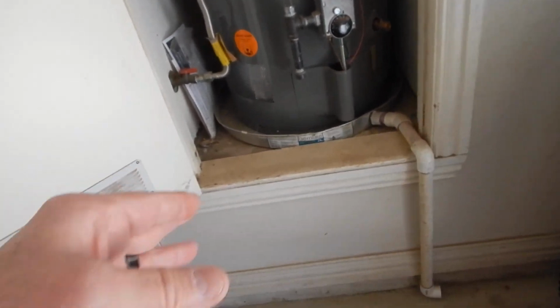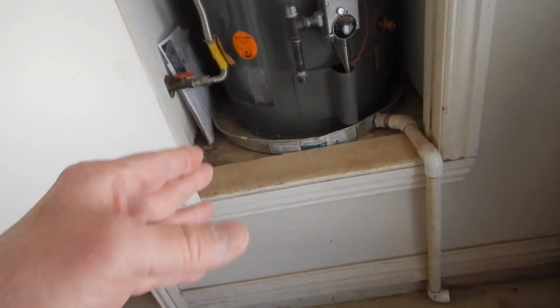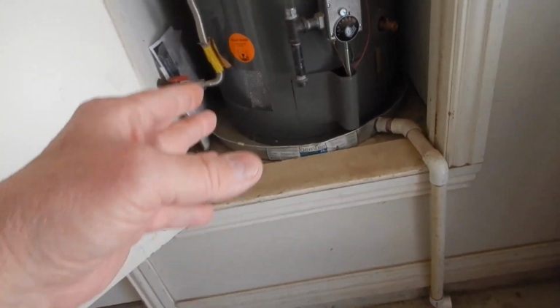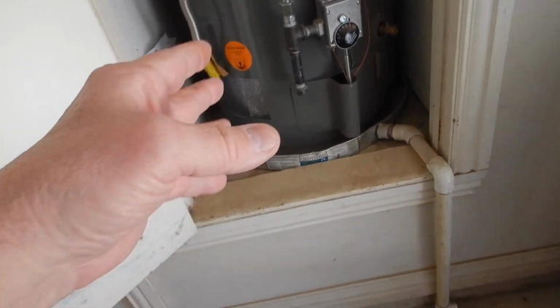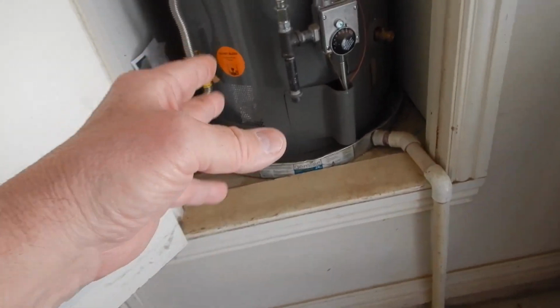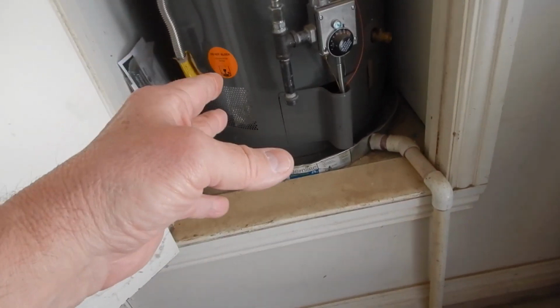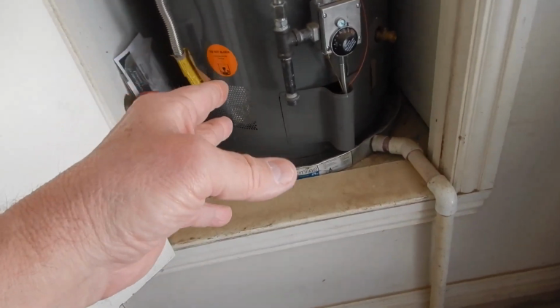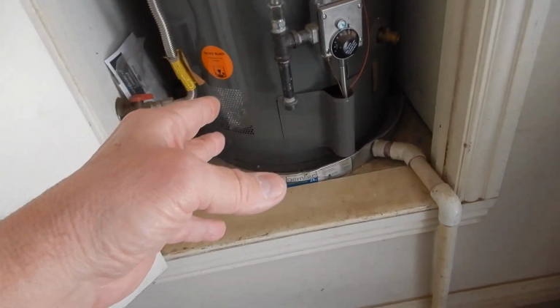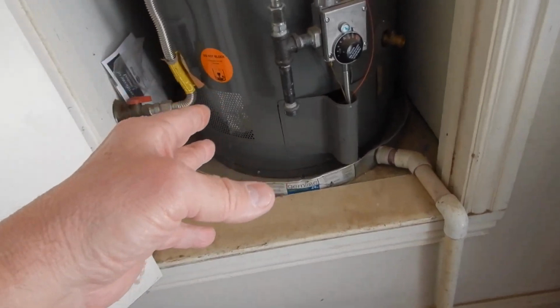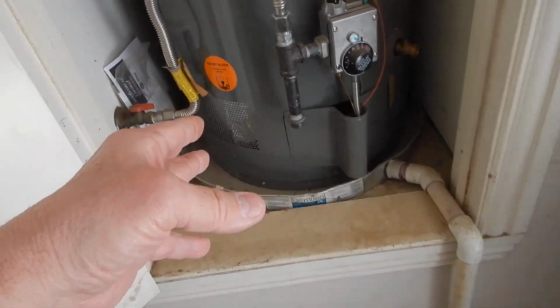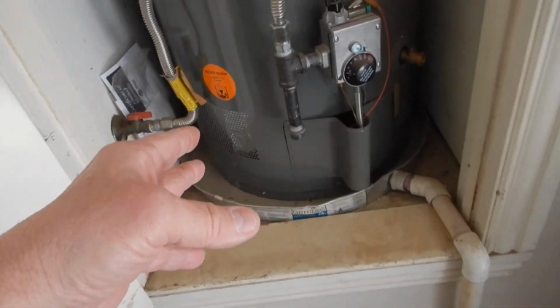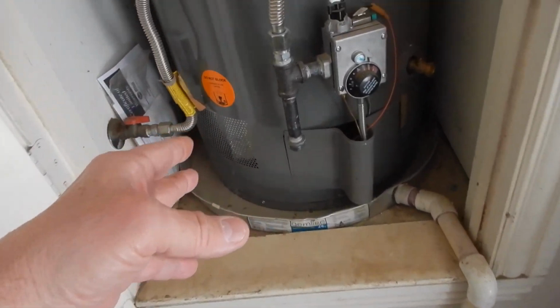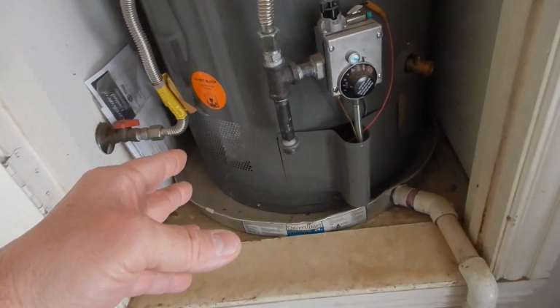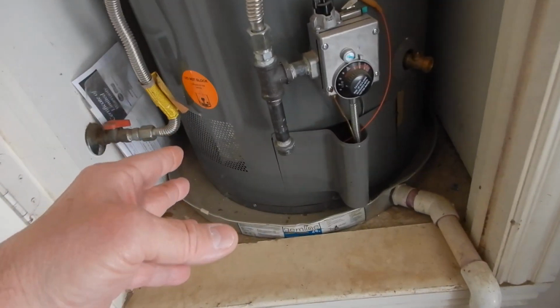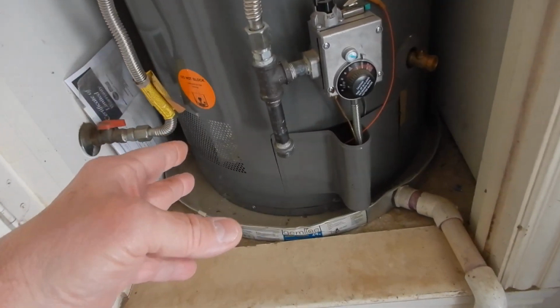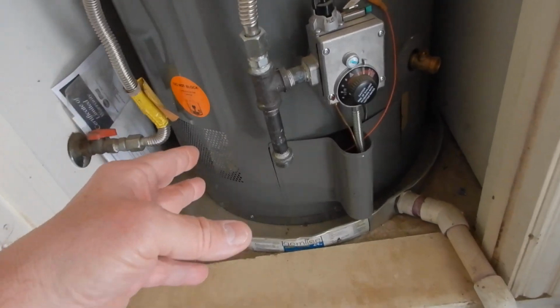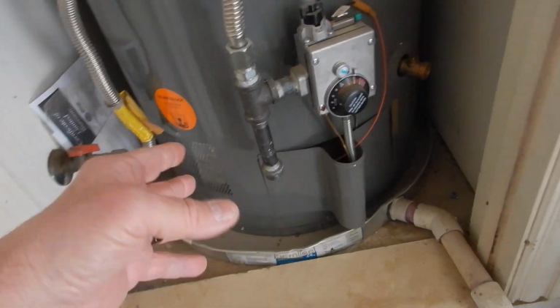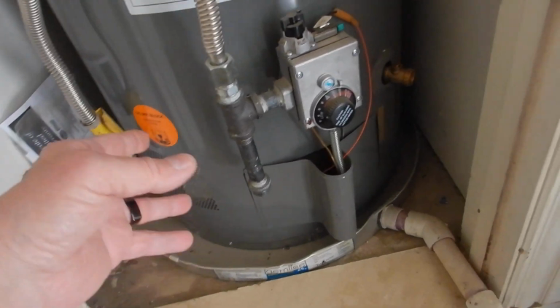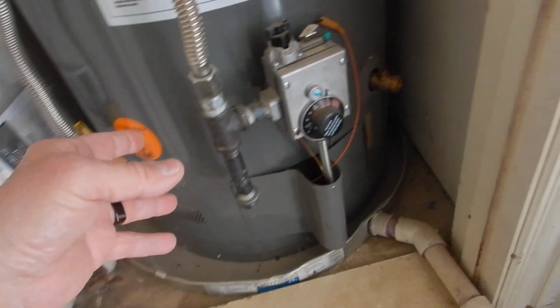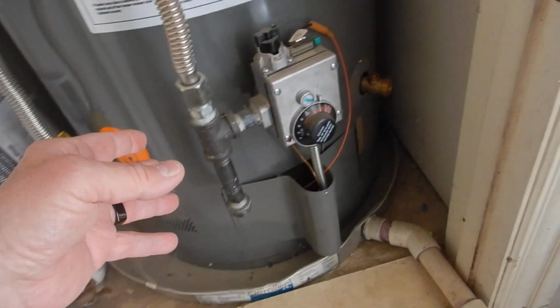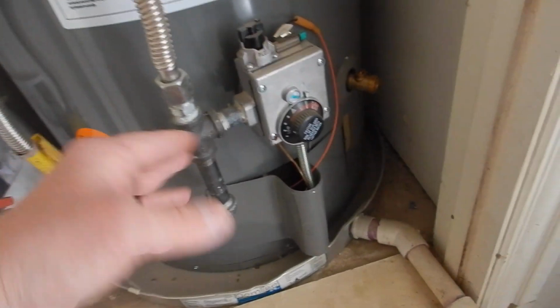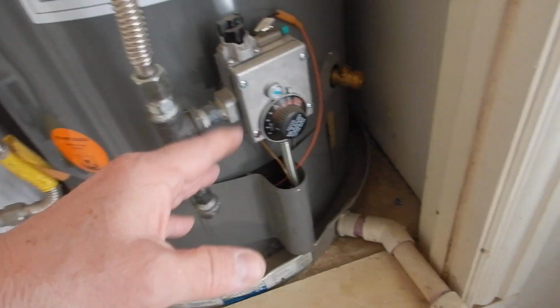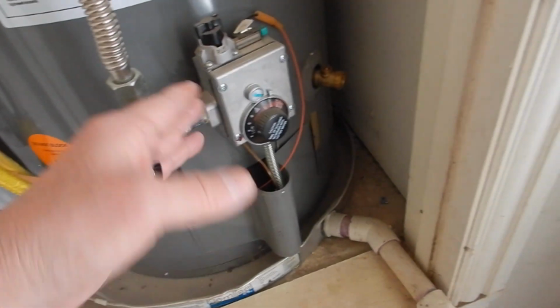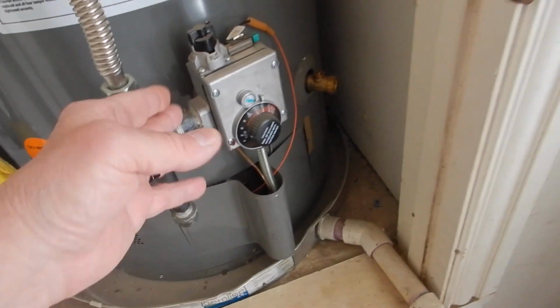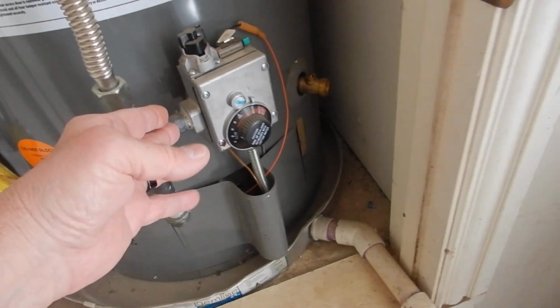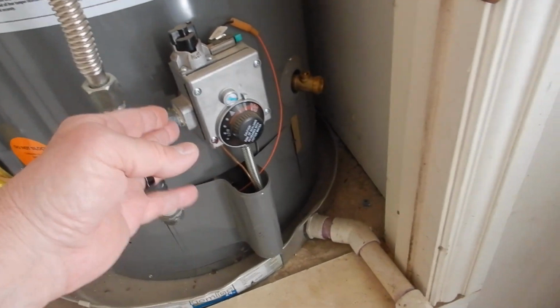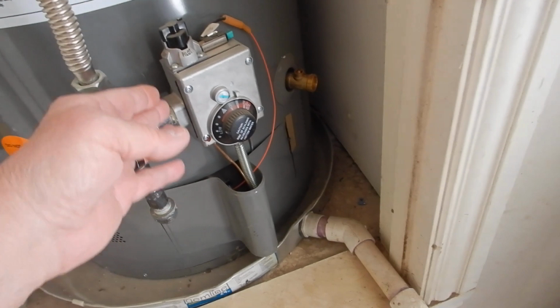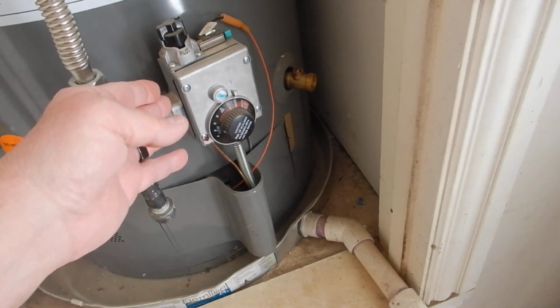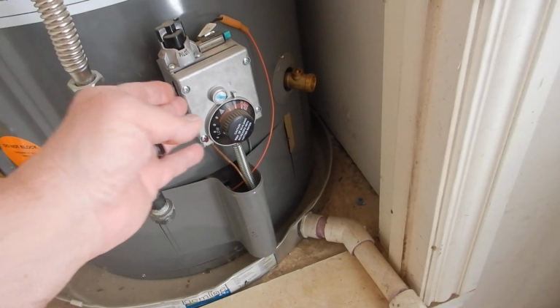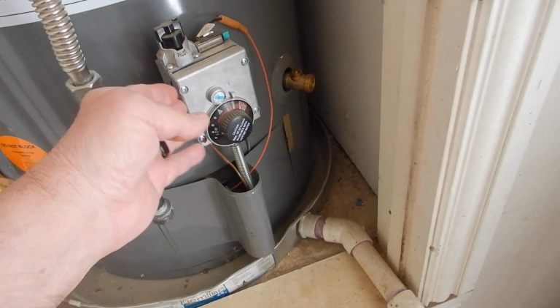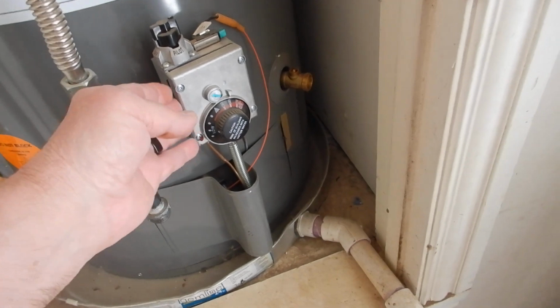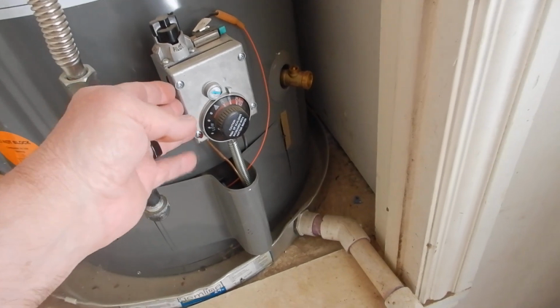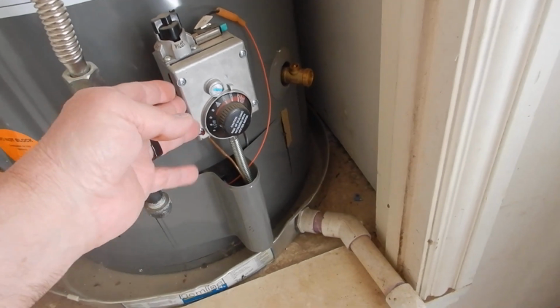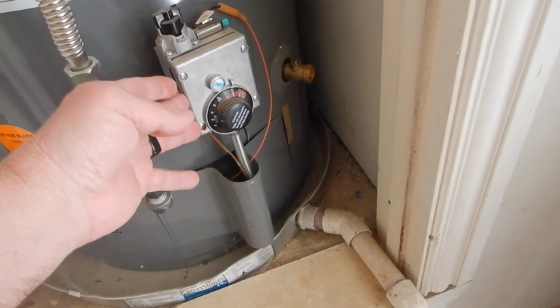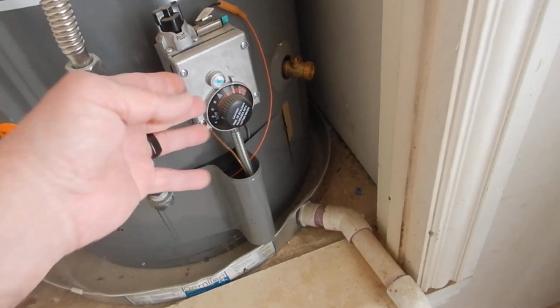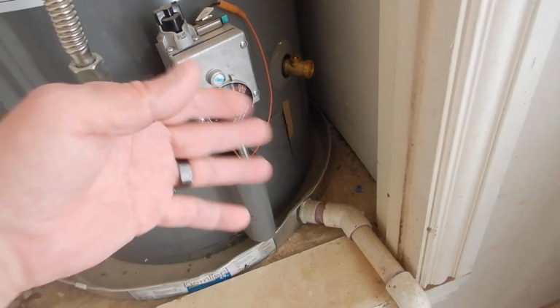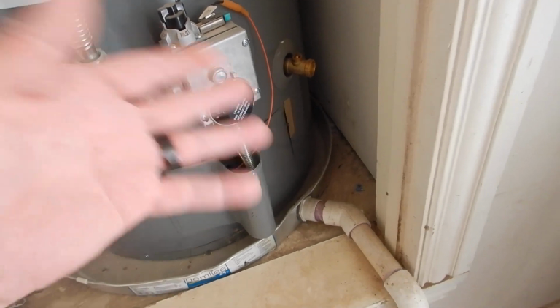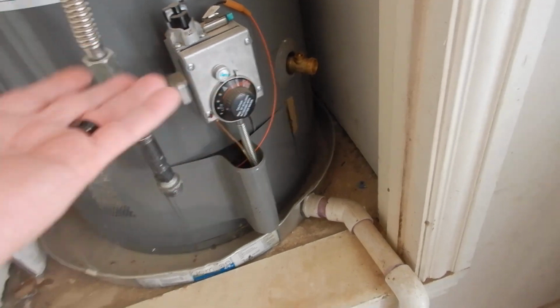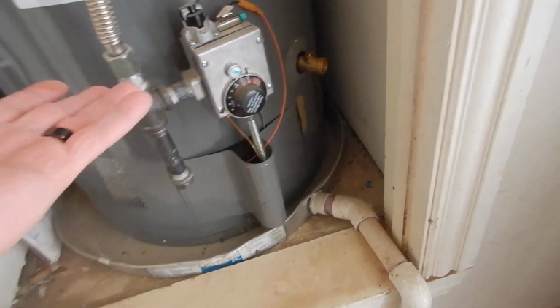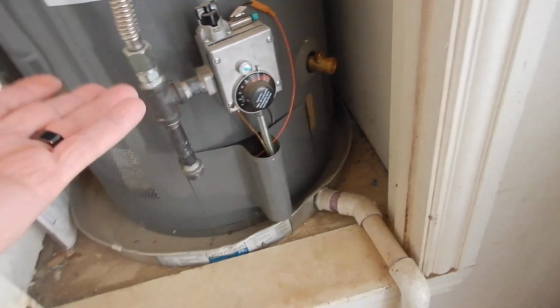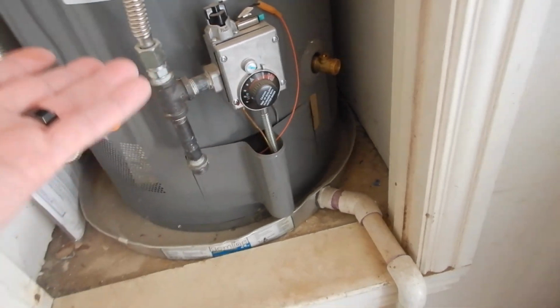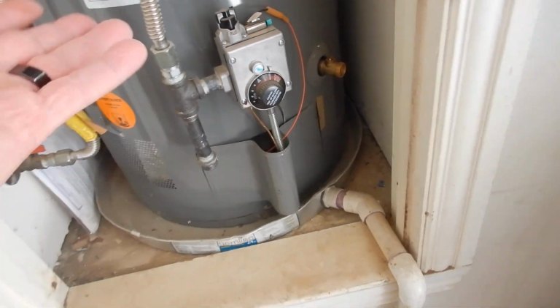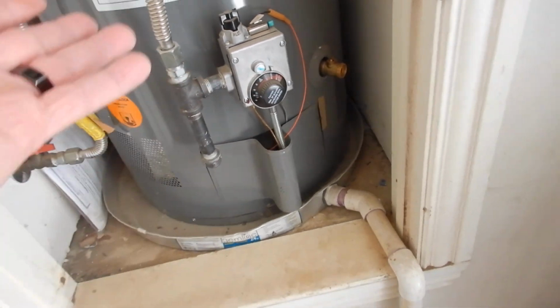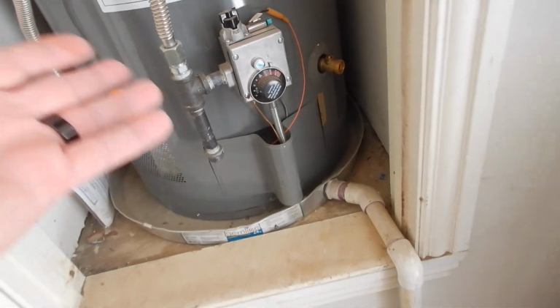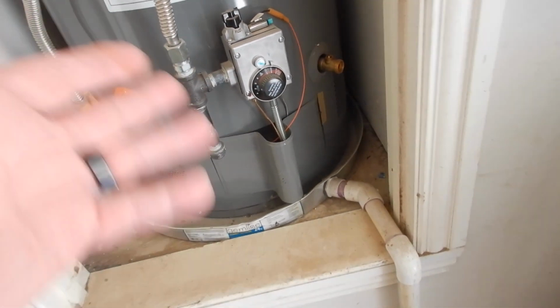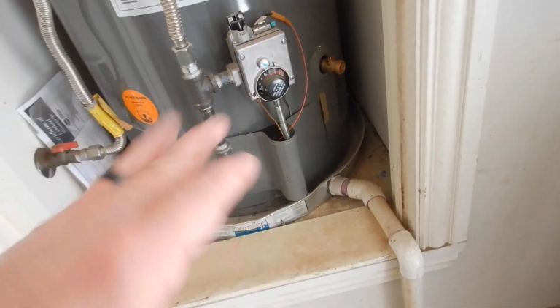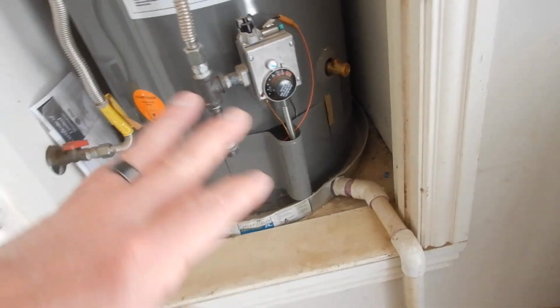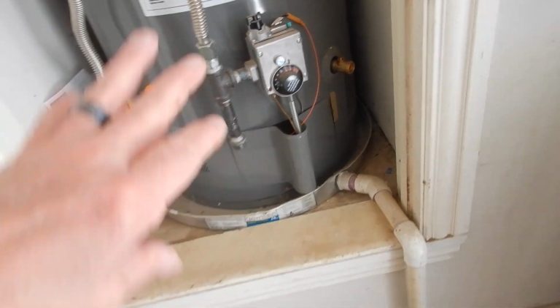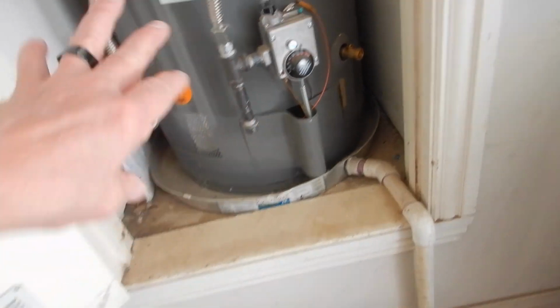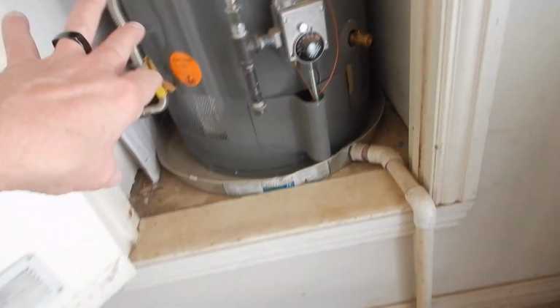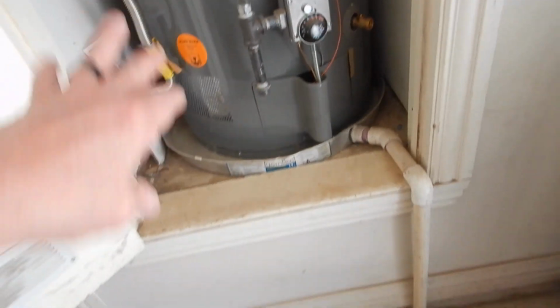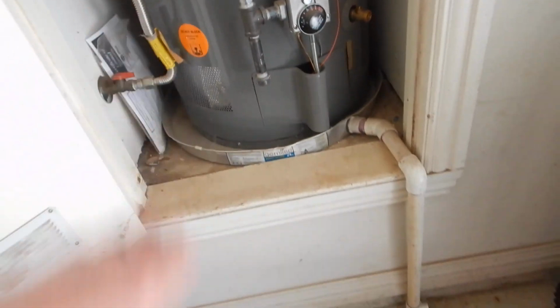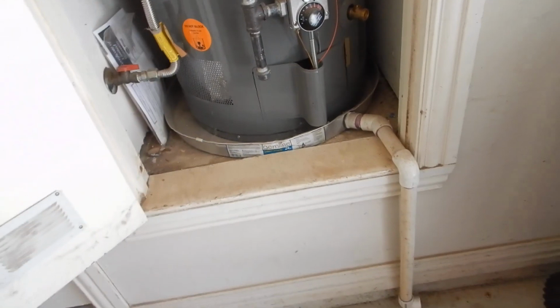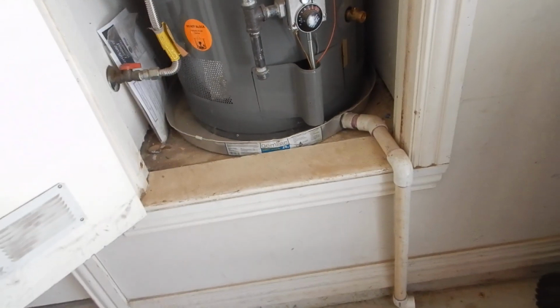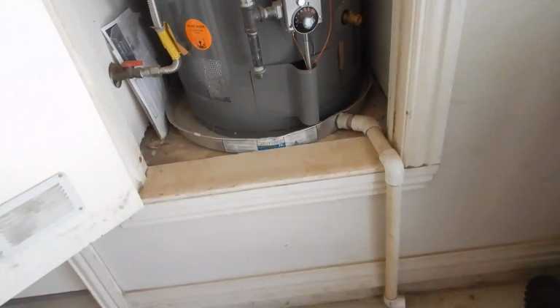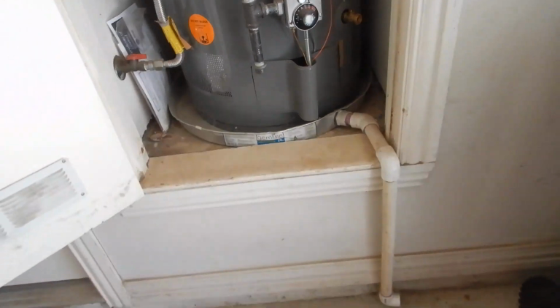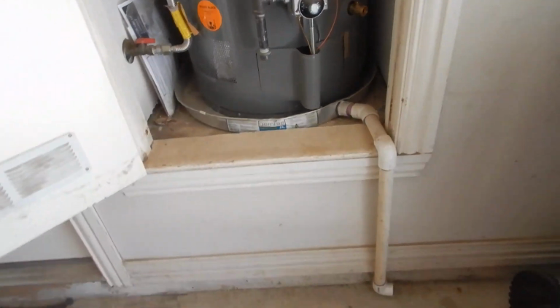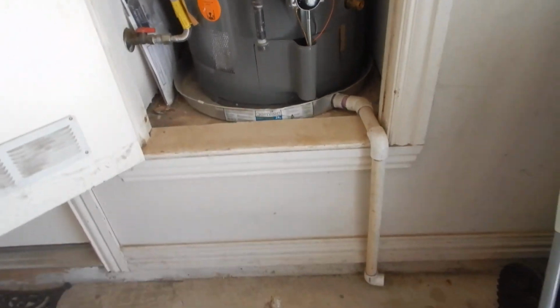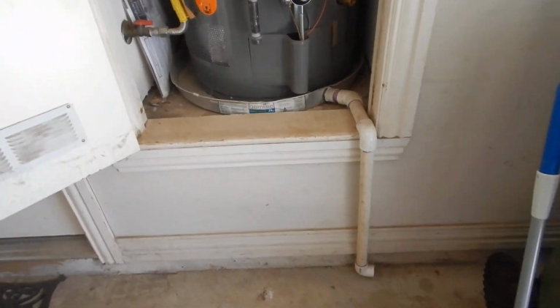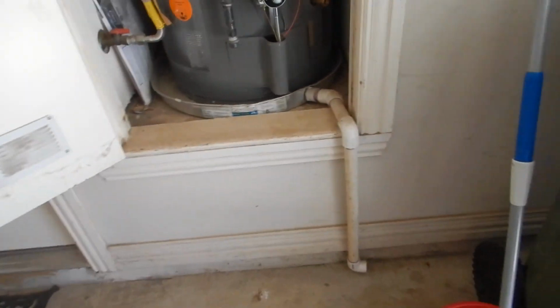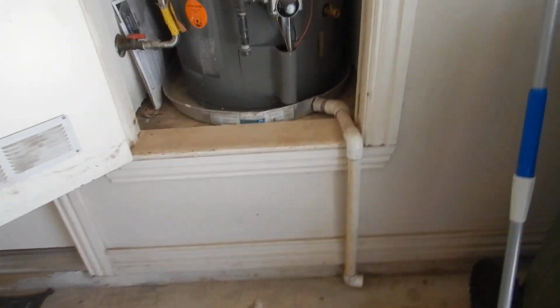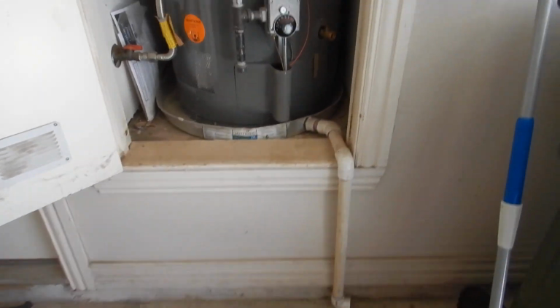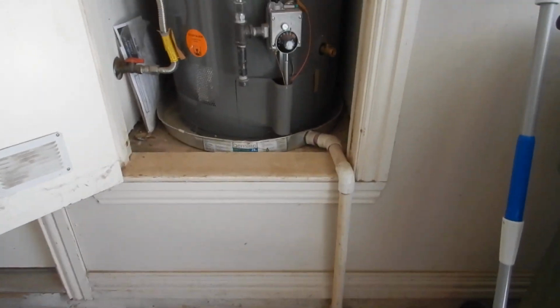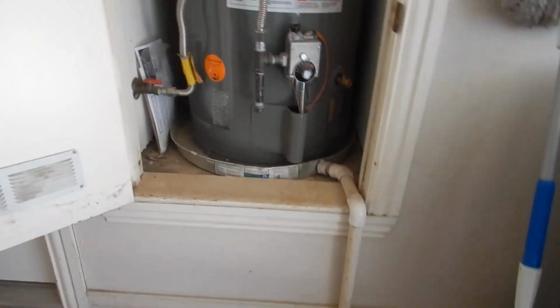We have our sediment trap here. It has electronic ignition, so we won't be able to look inside of there.